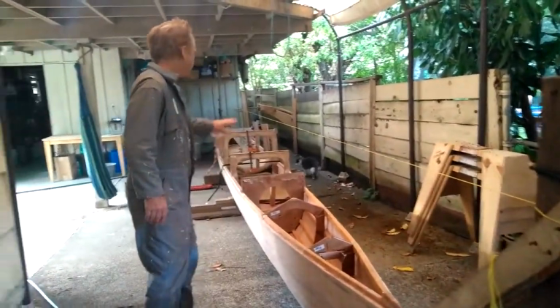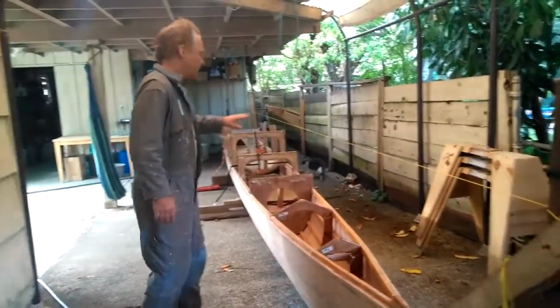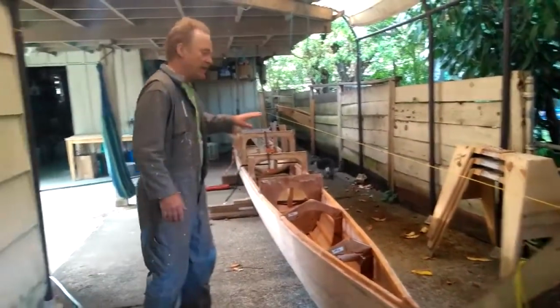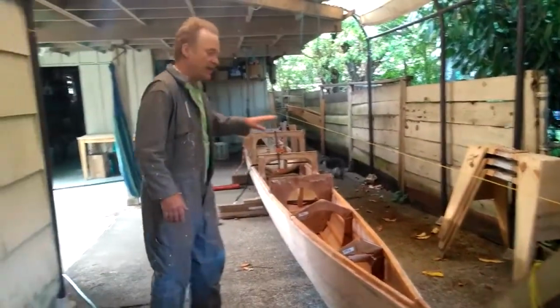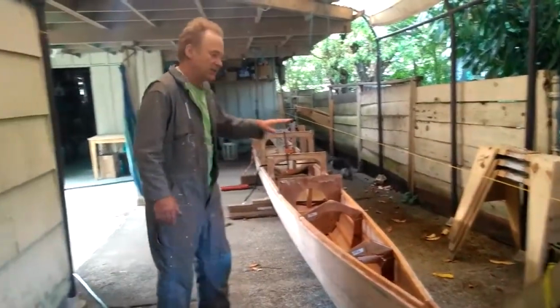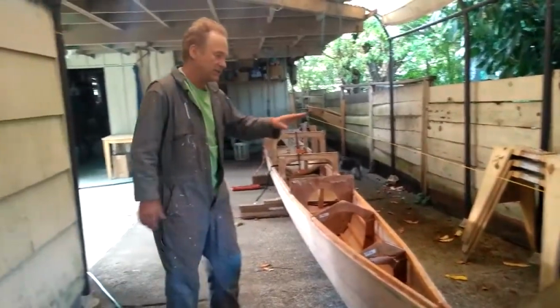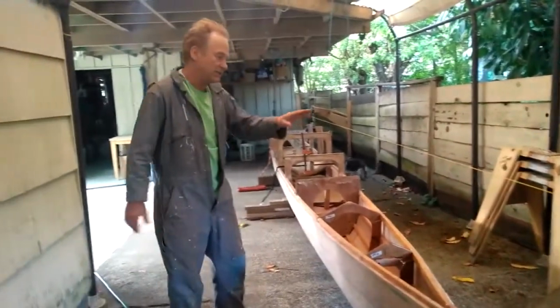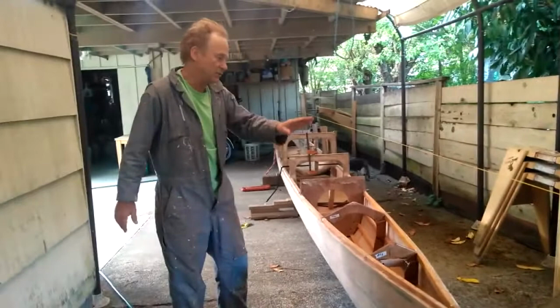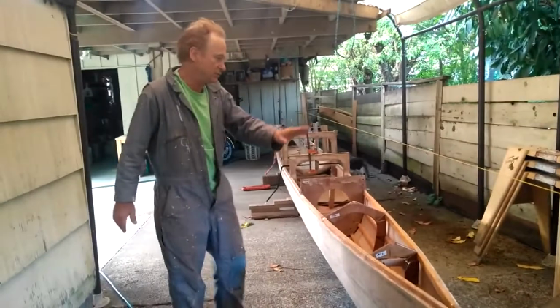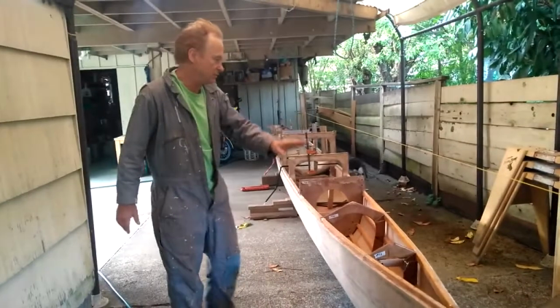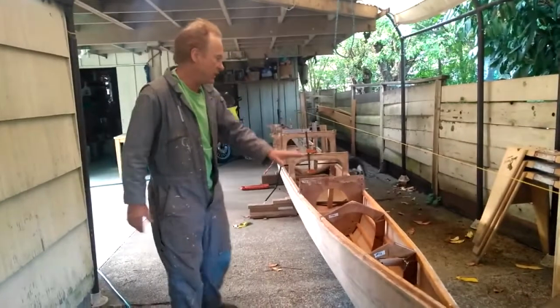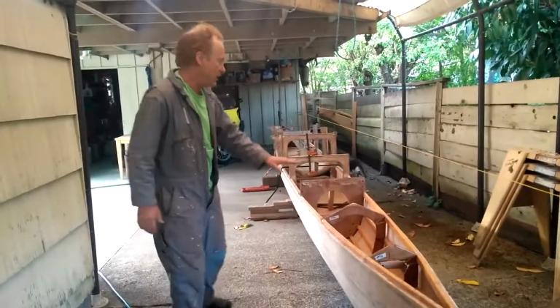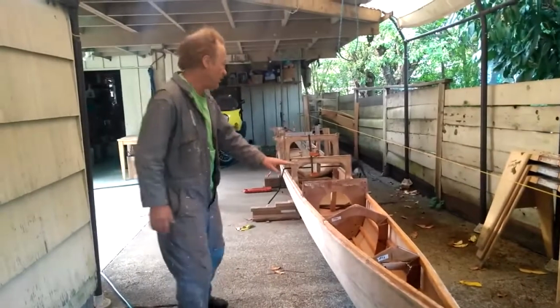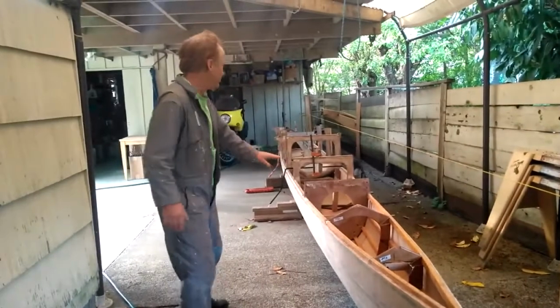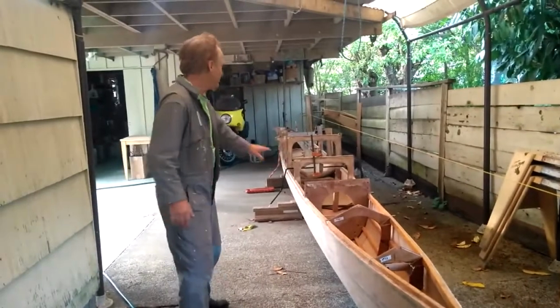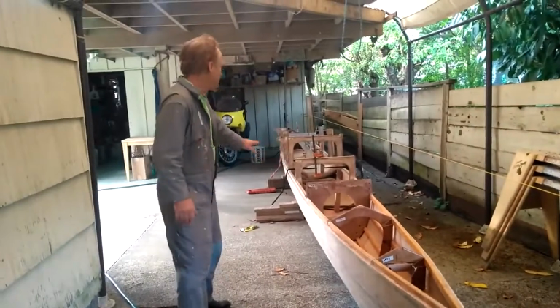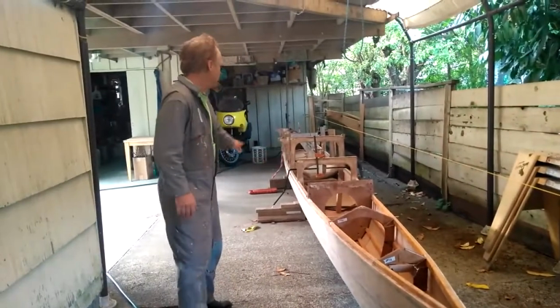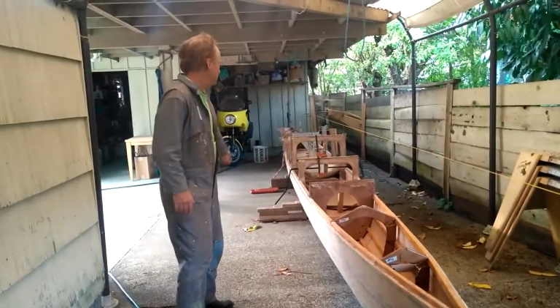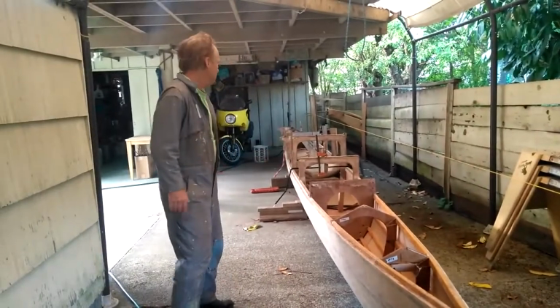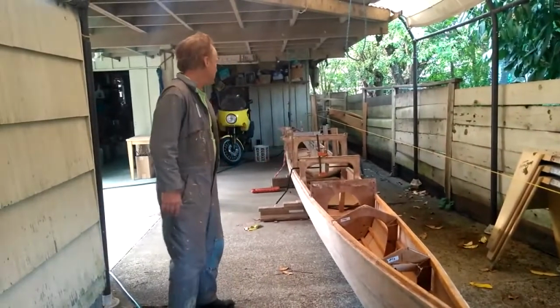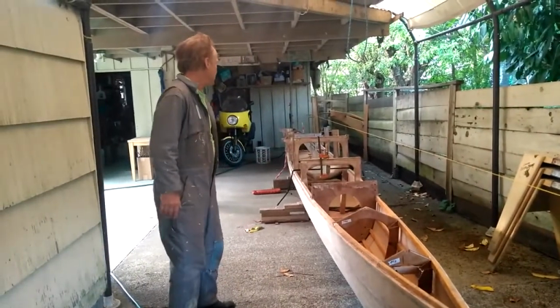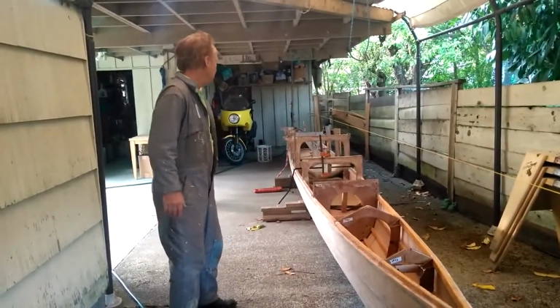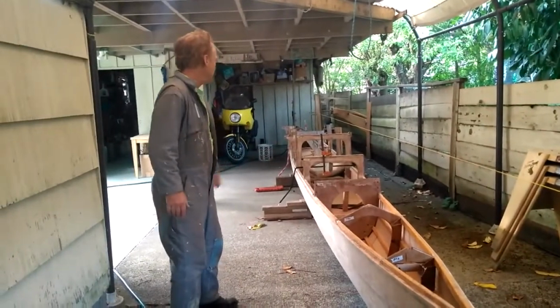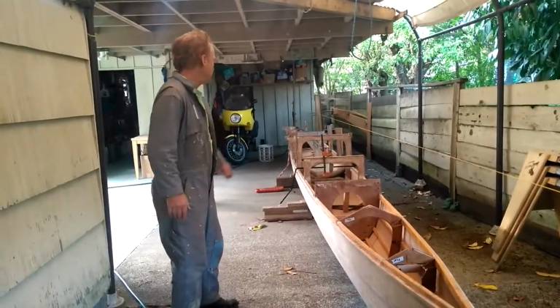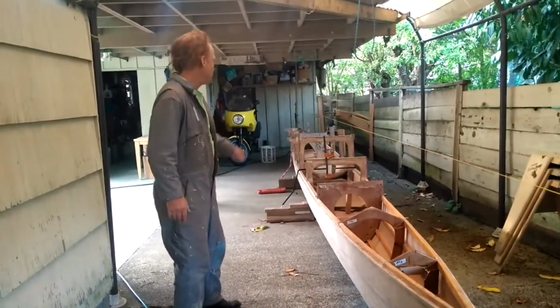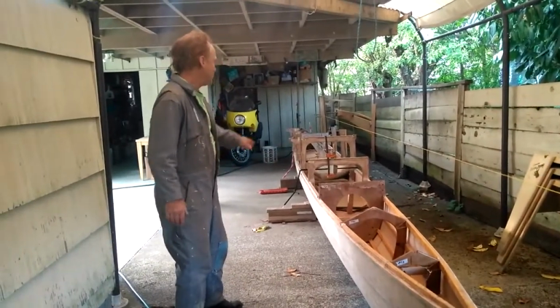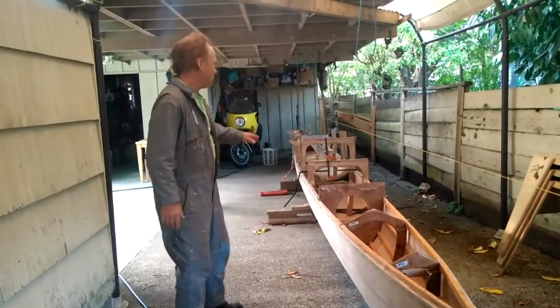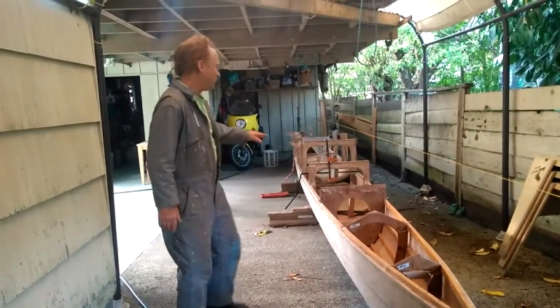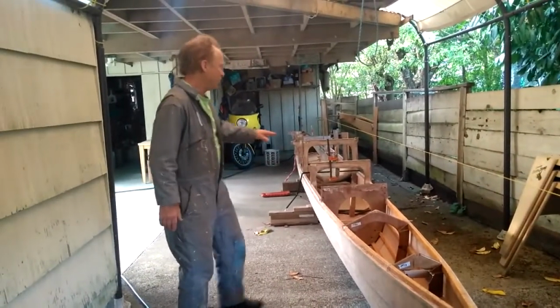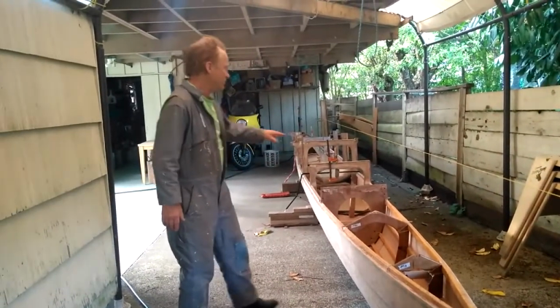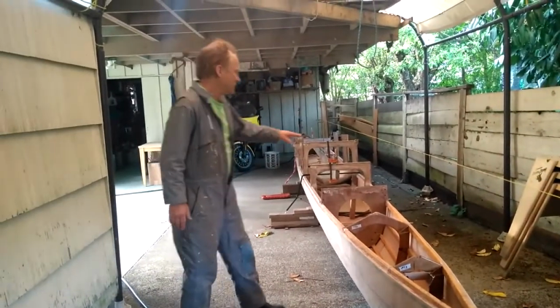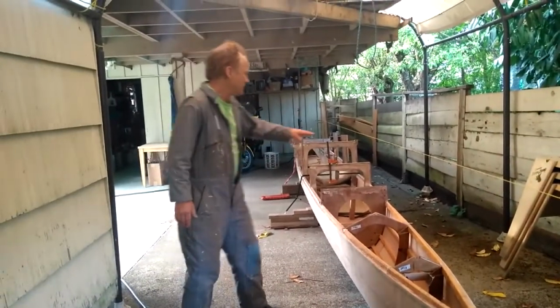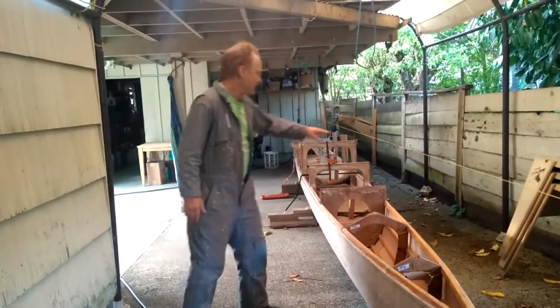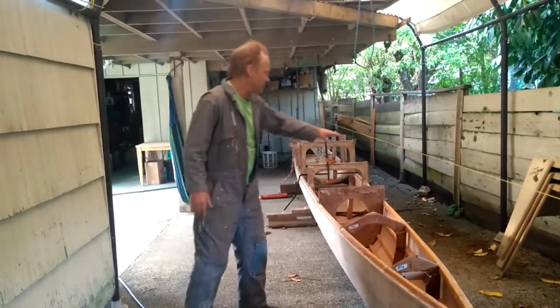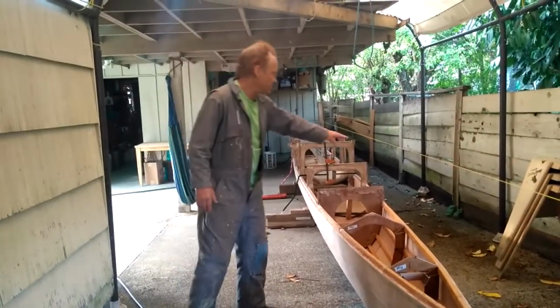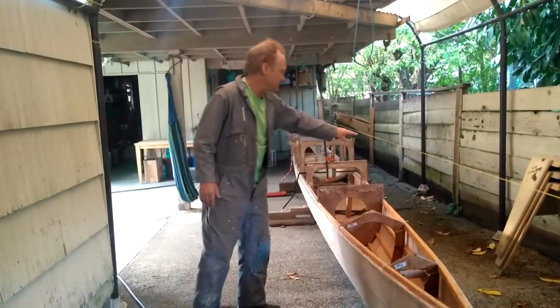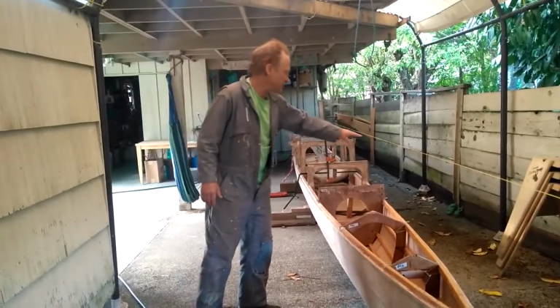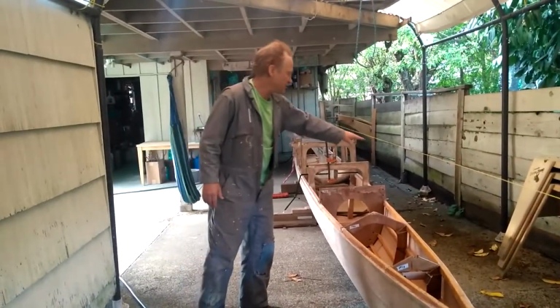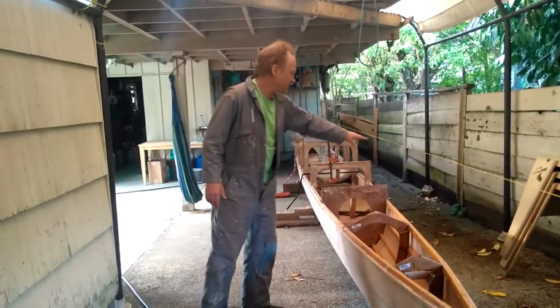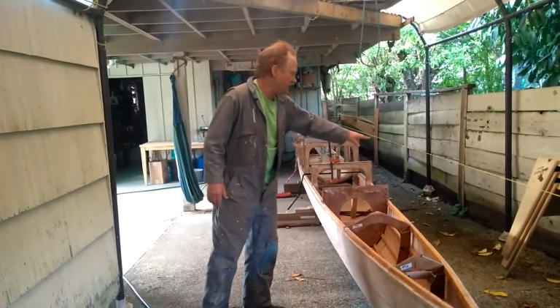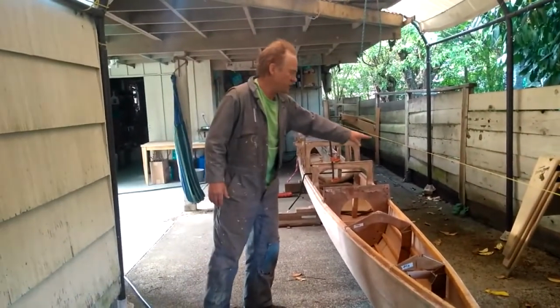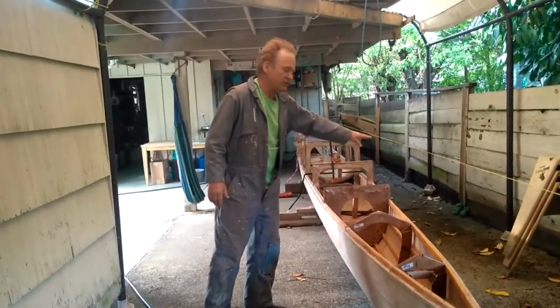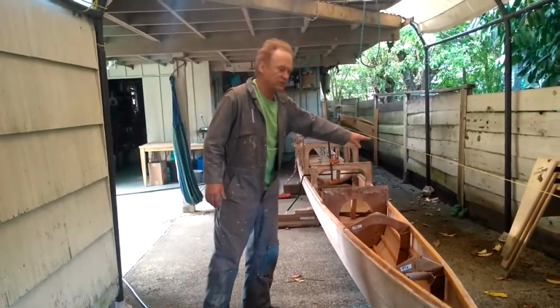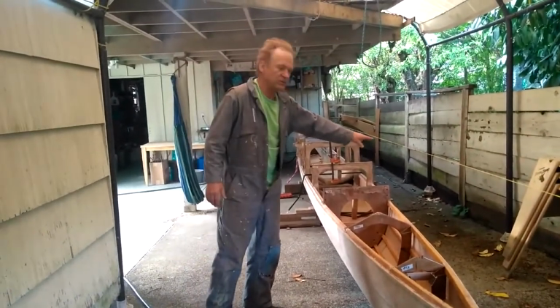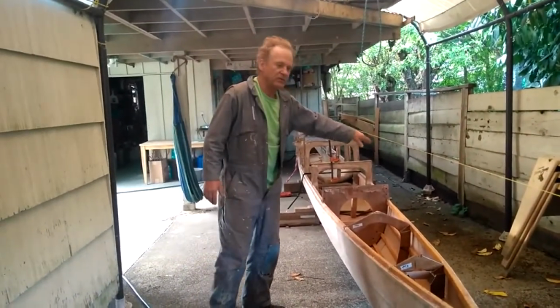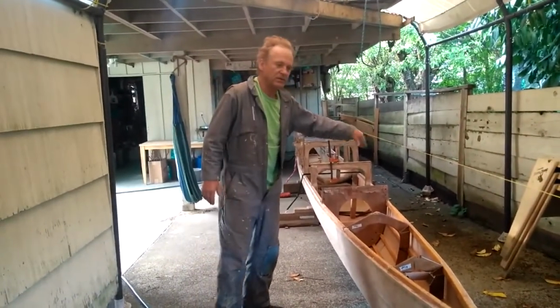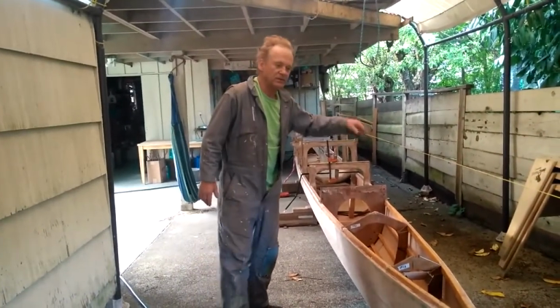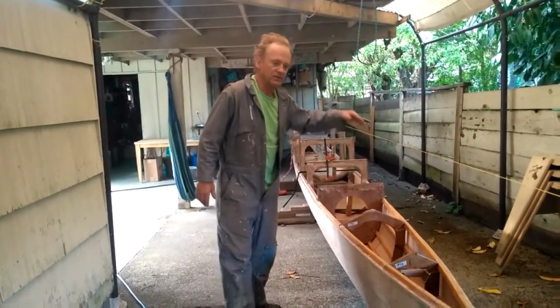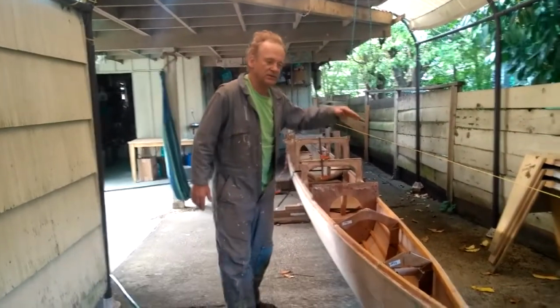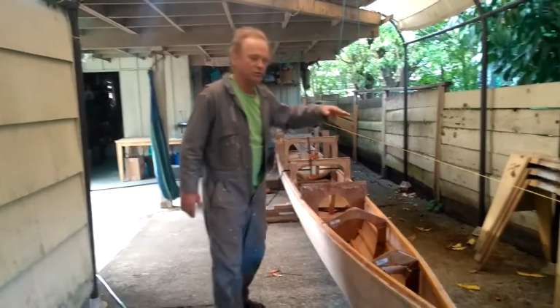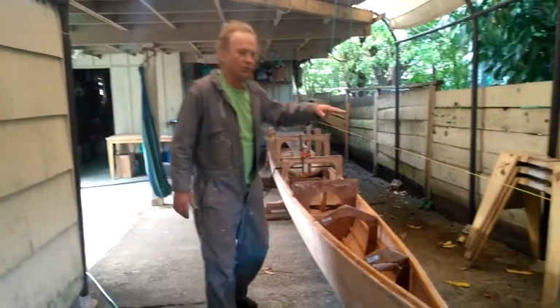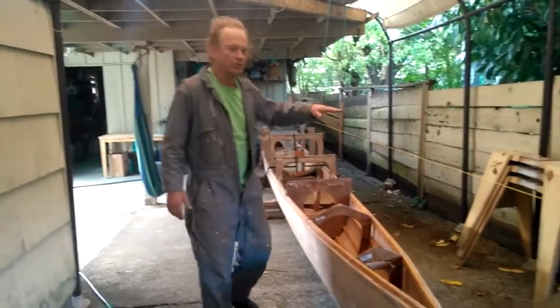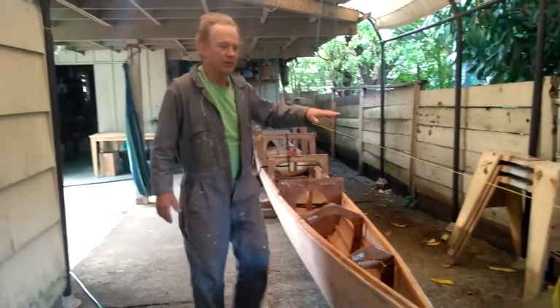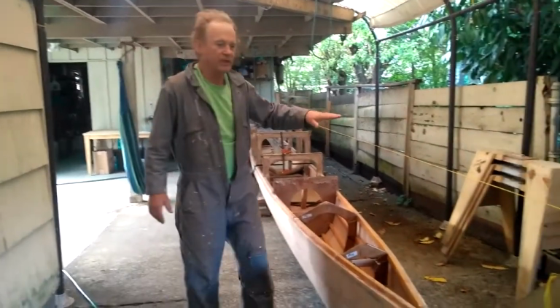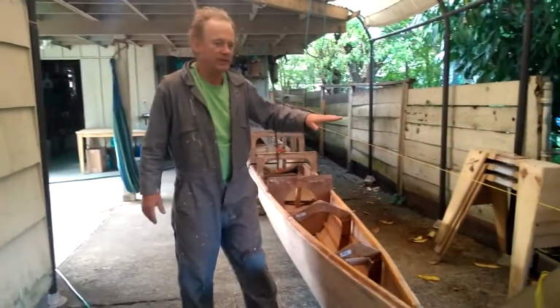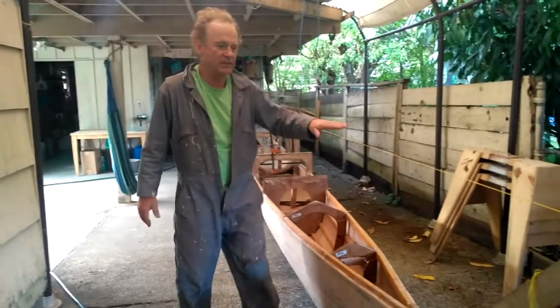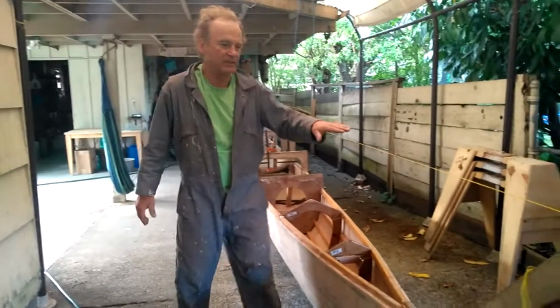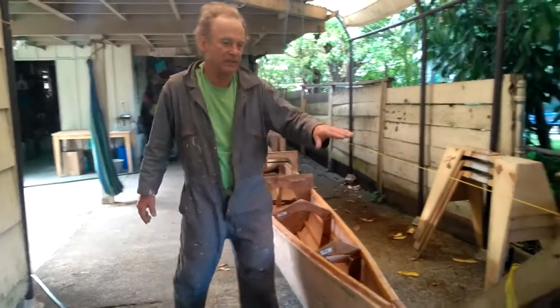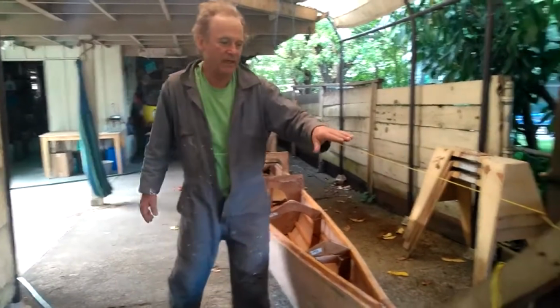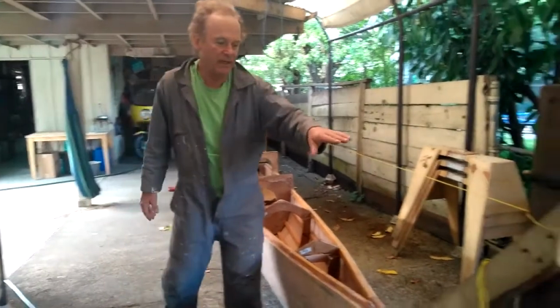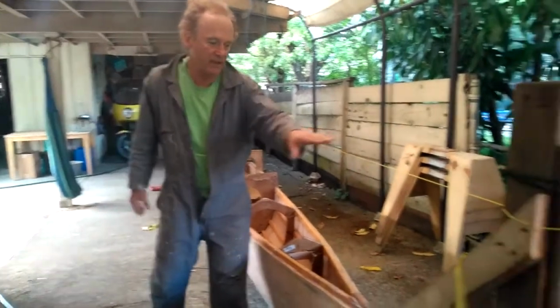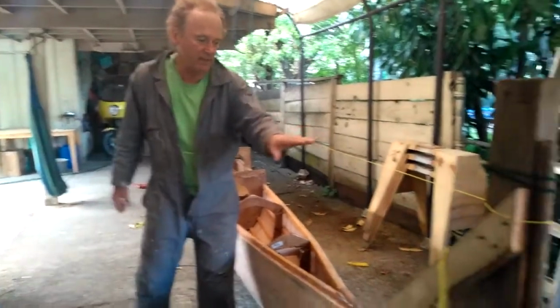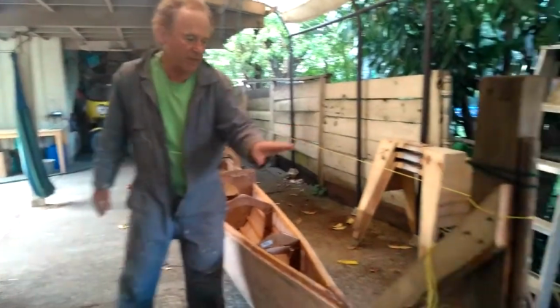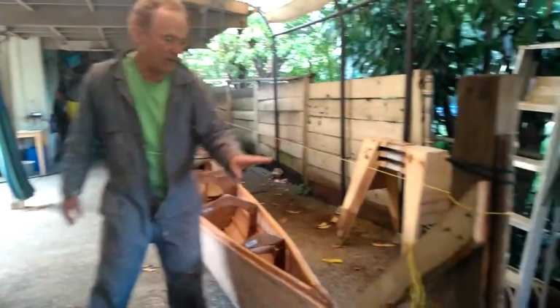It actually goes down, so it won't be as high as the string. But the string is the control point because that's the height of the bow, and everything's going to be measured down to that.